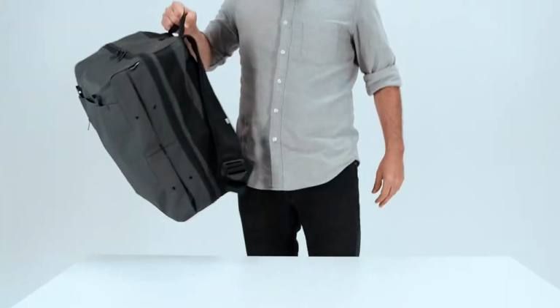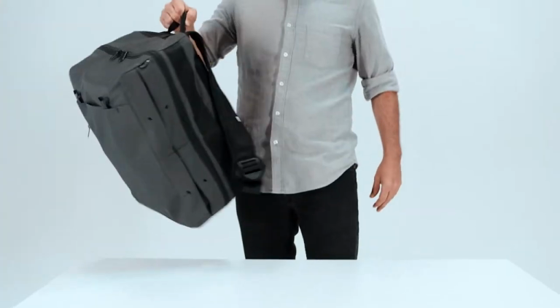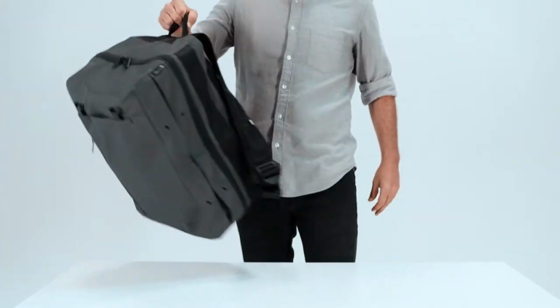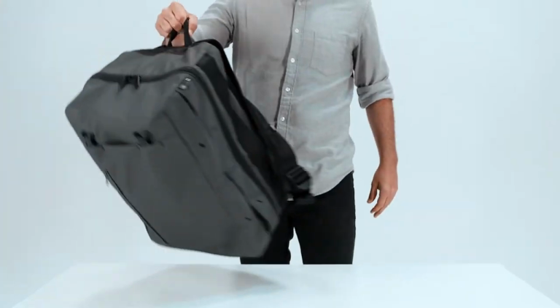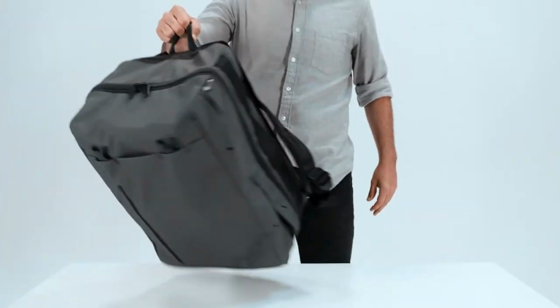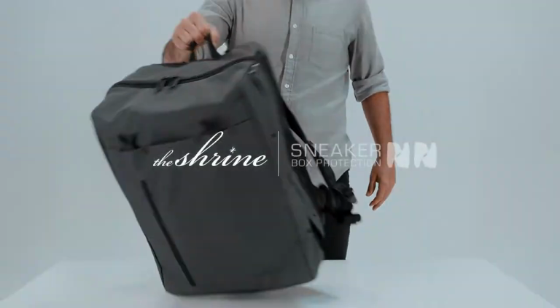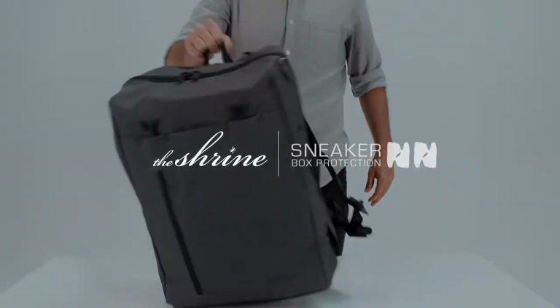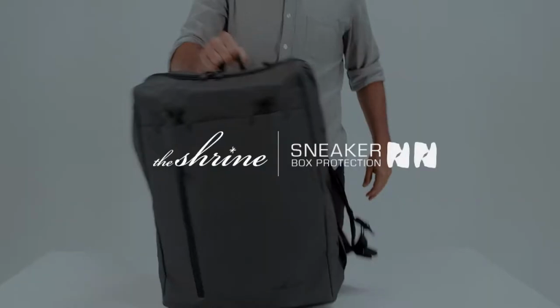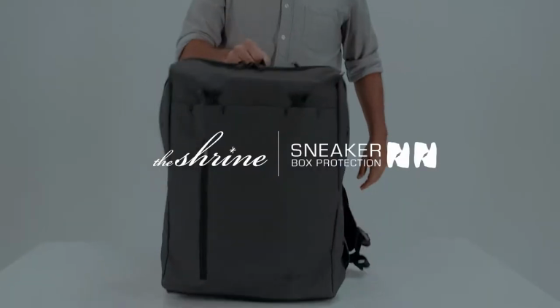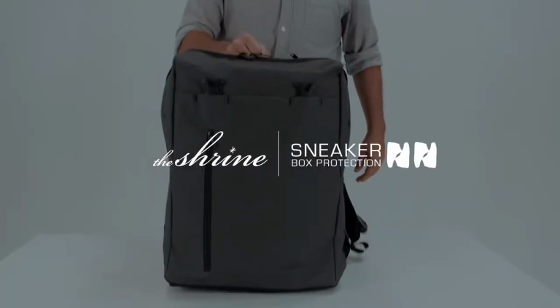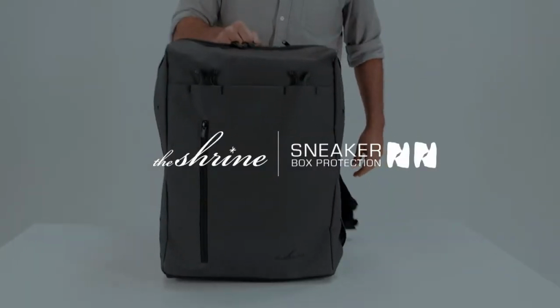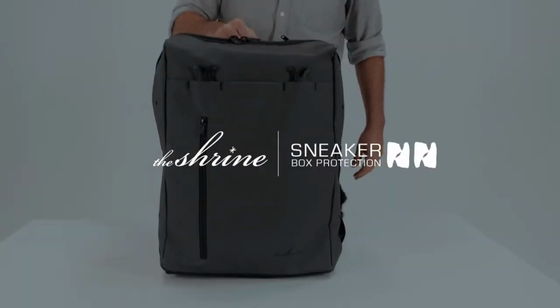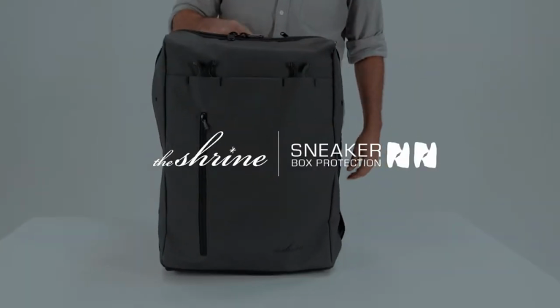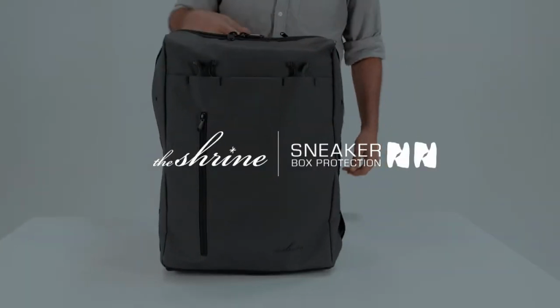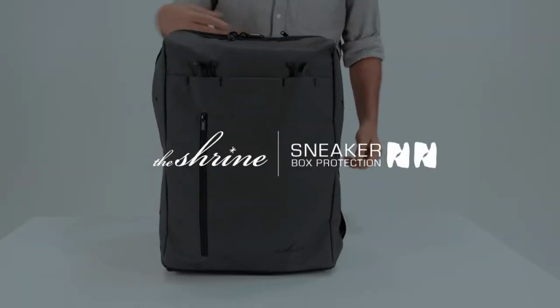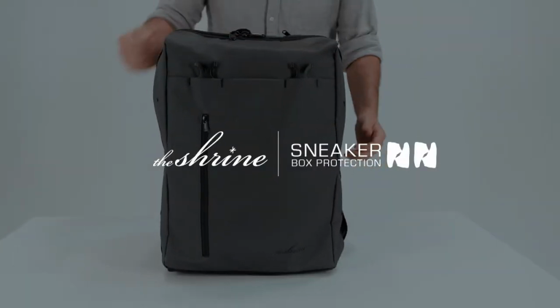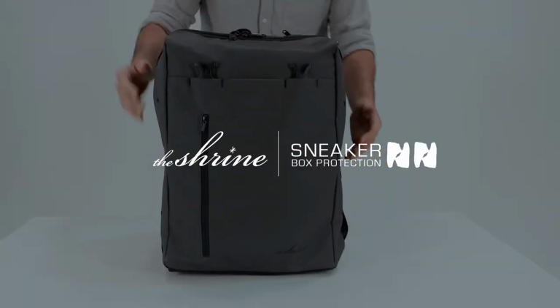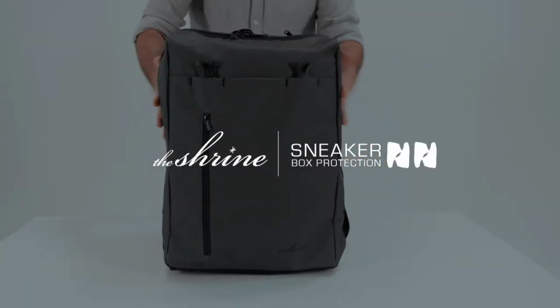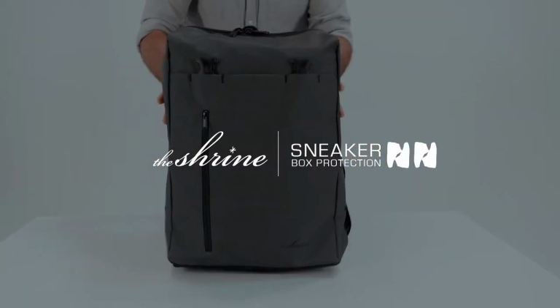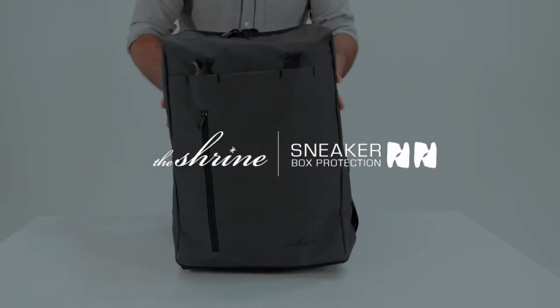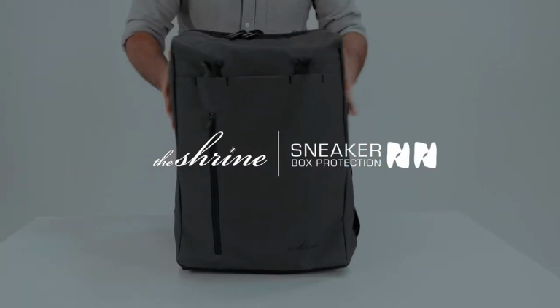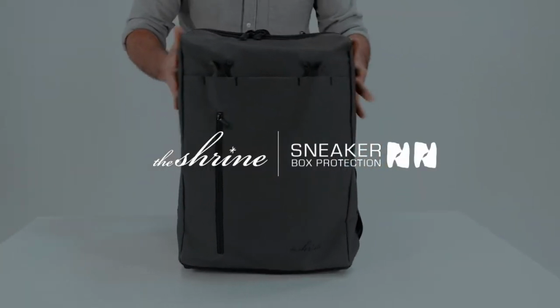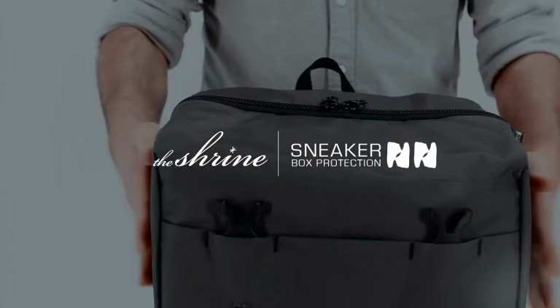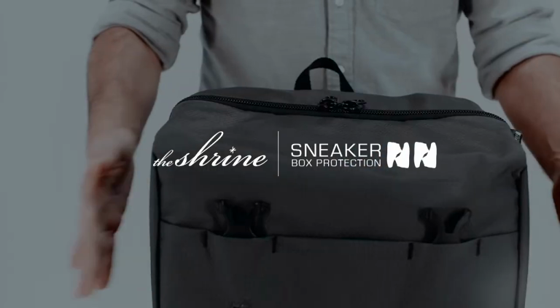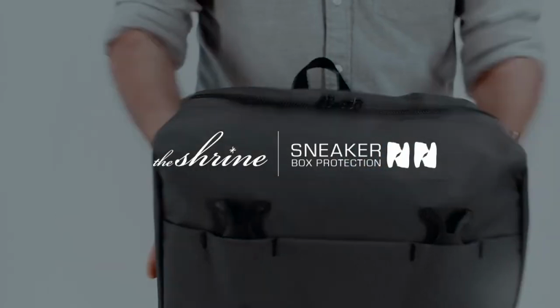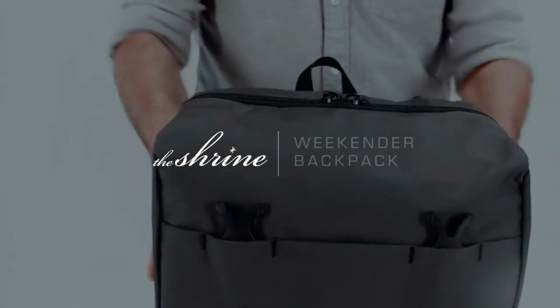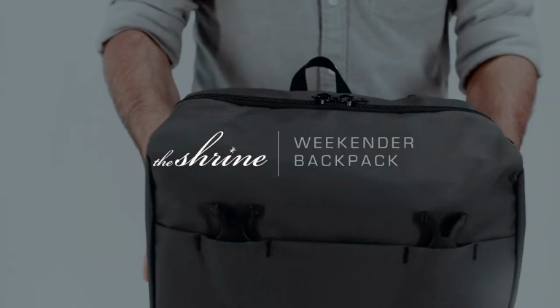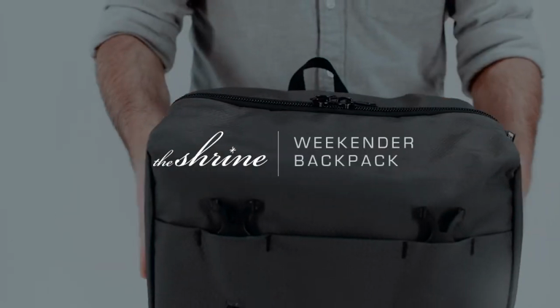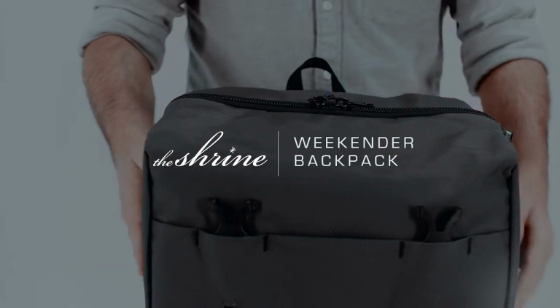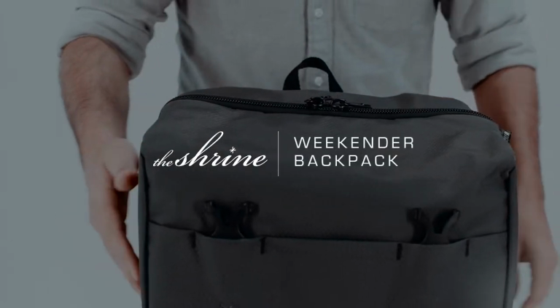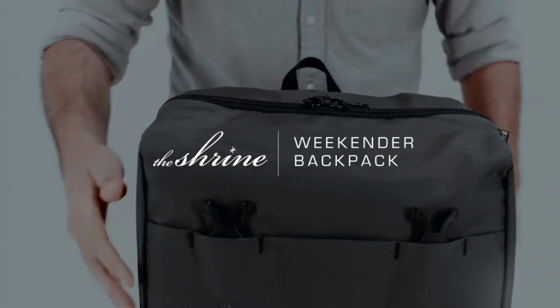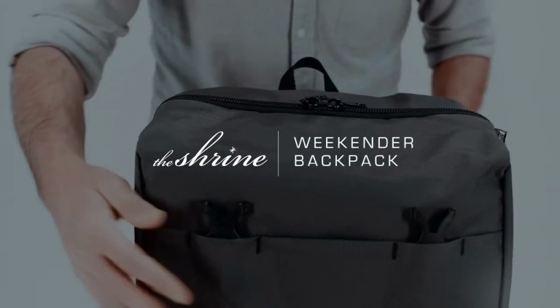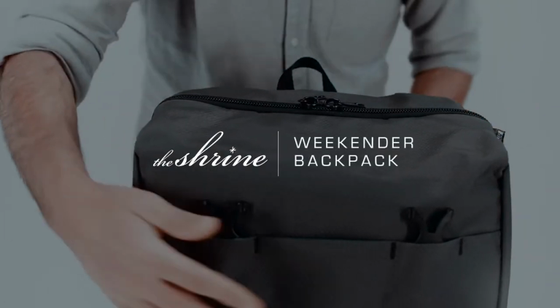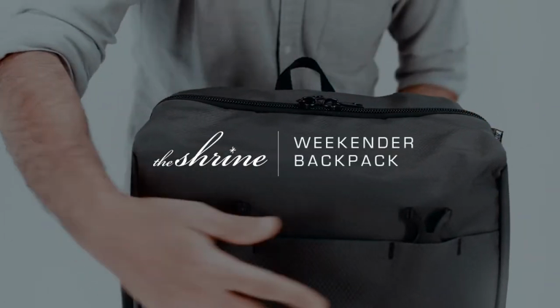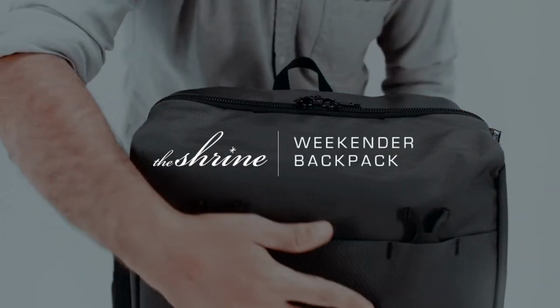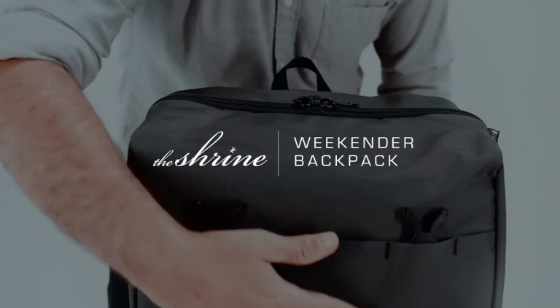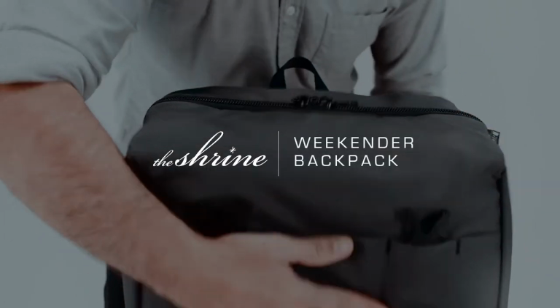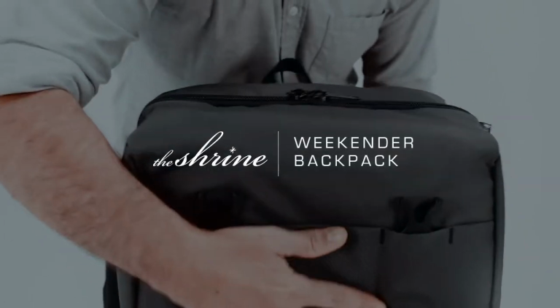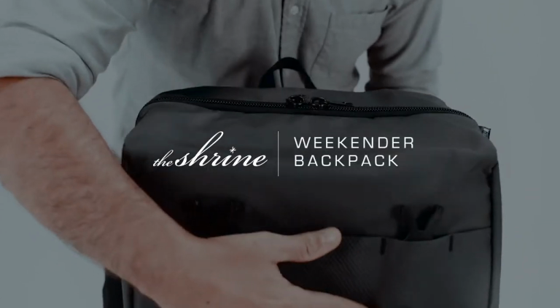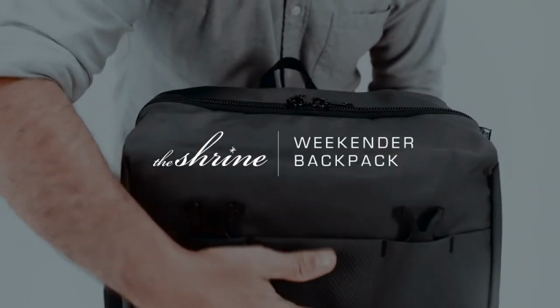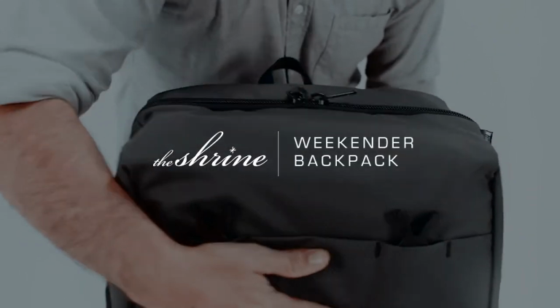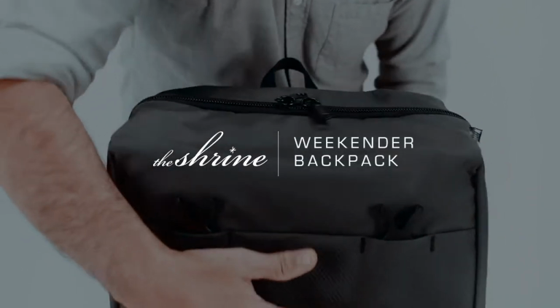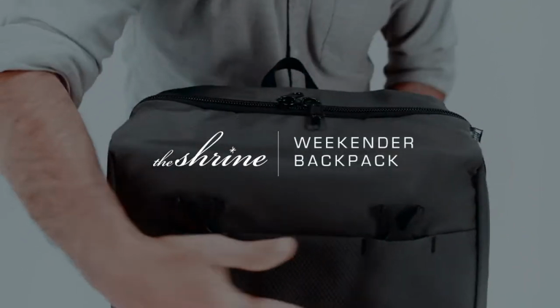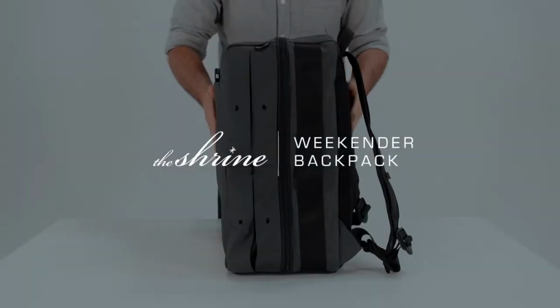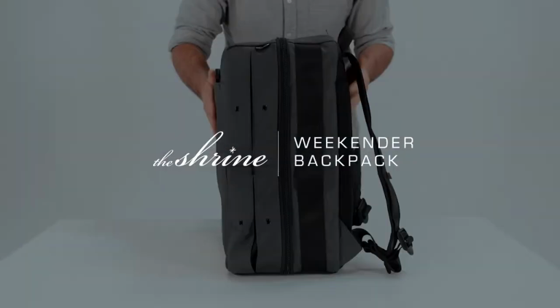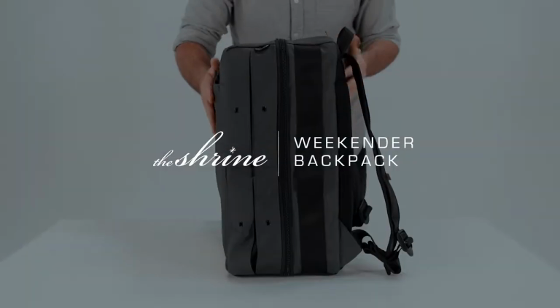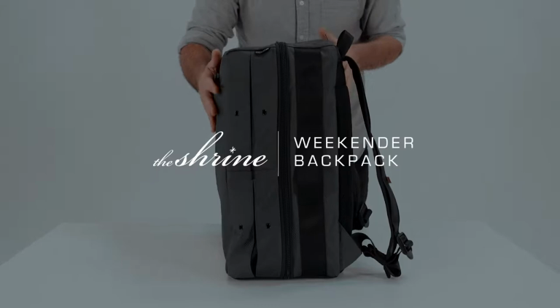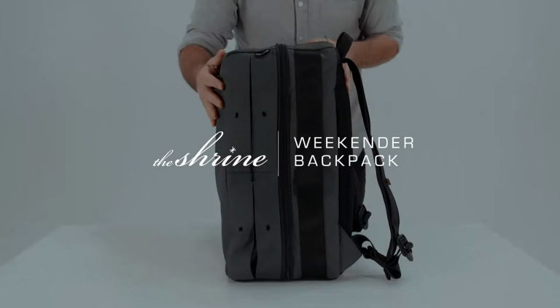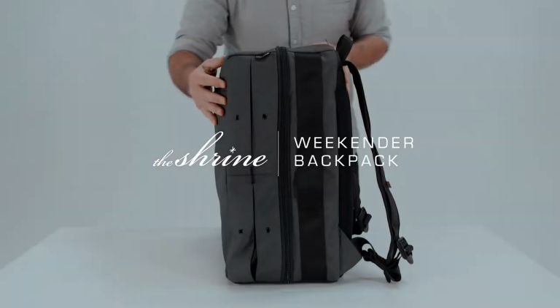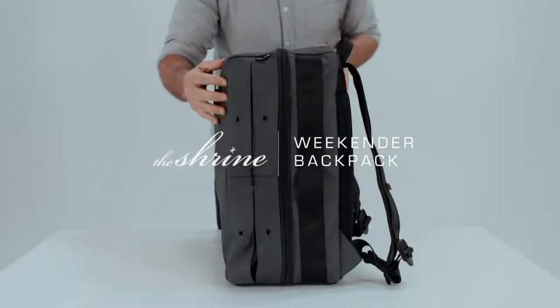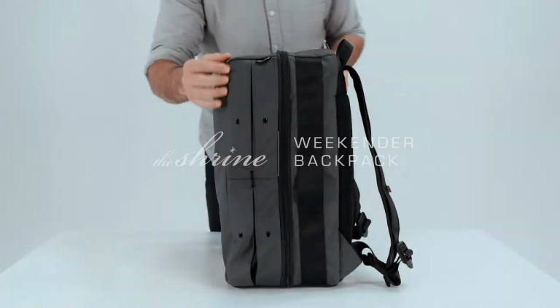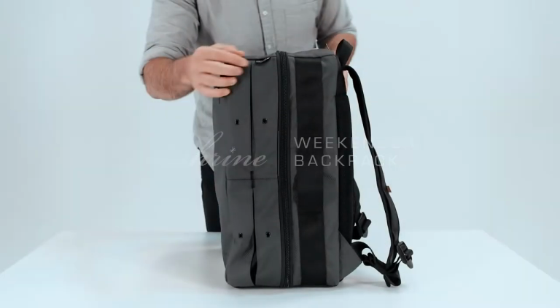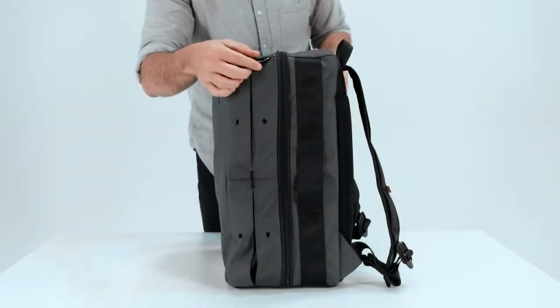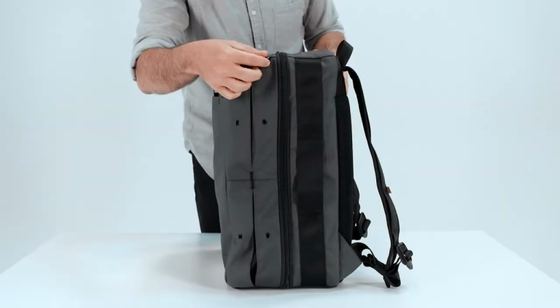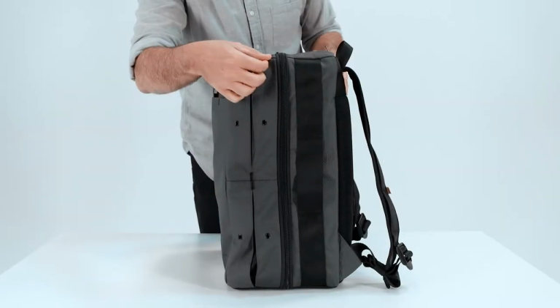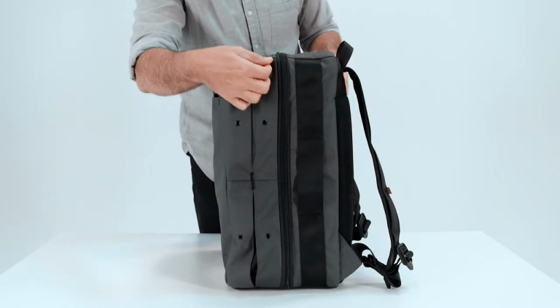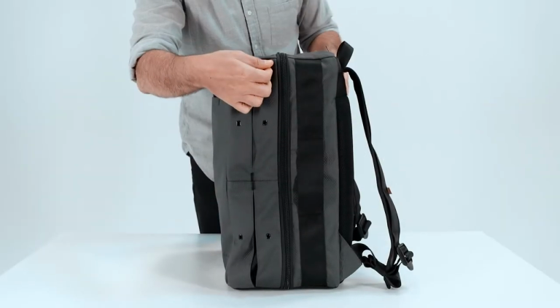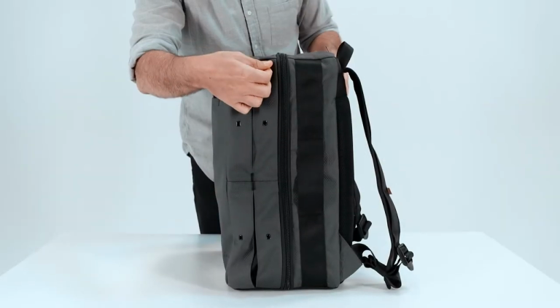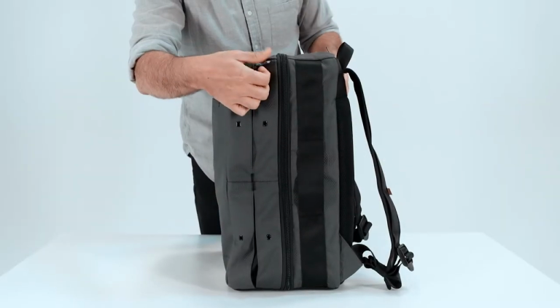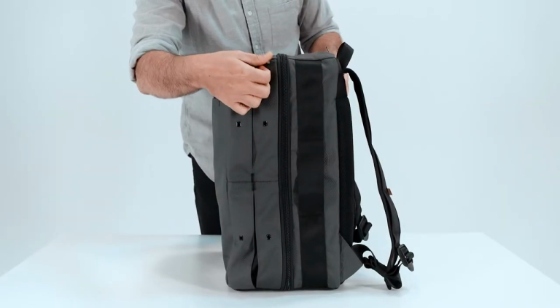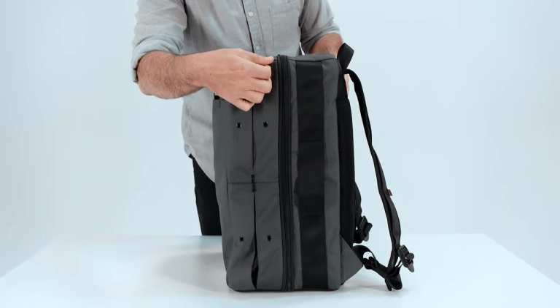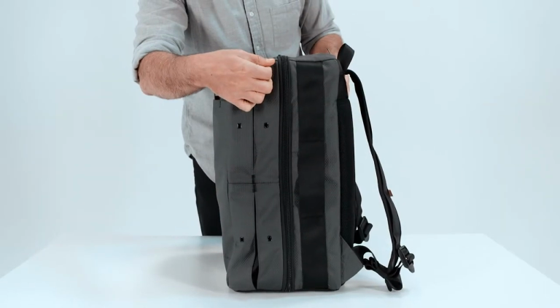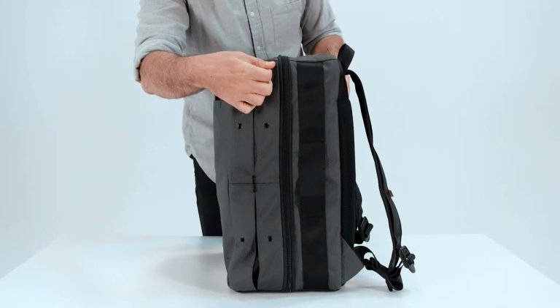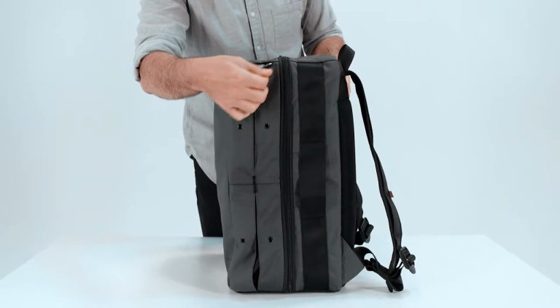New for this season is our carry-on sized Weekender Backpack in Diamond Press Cement Grey.